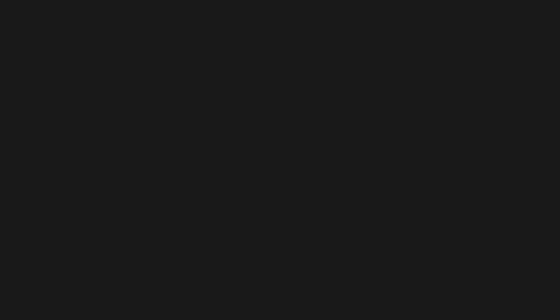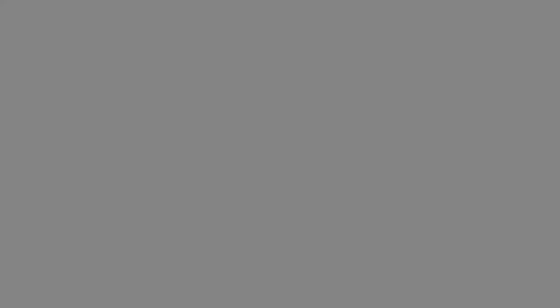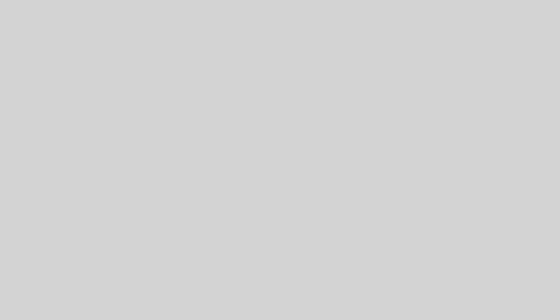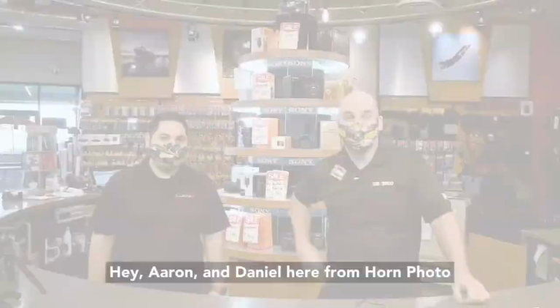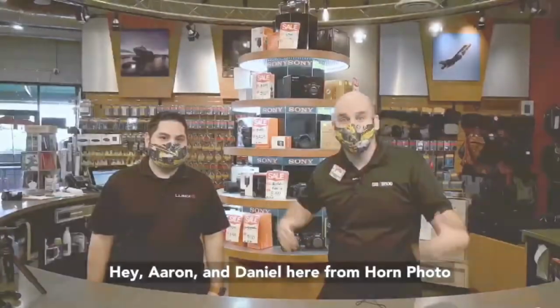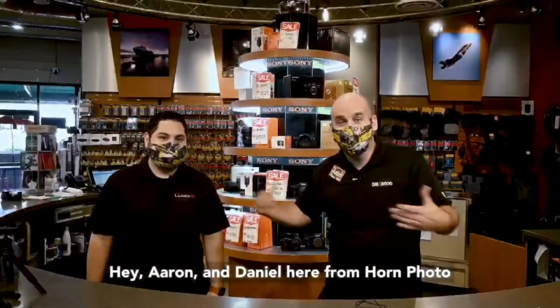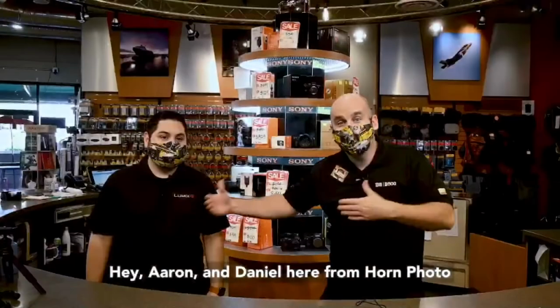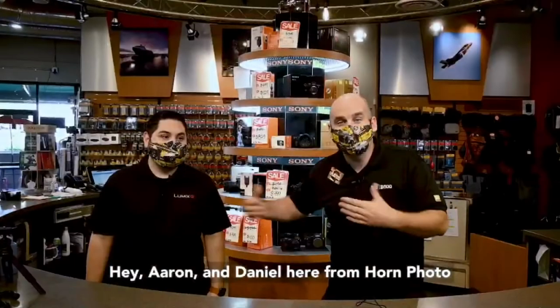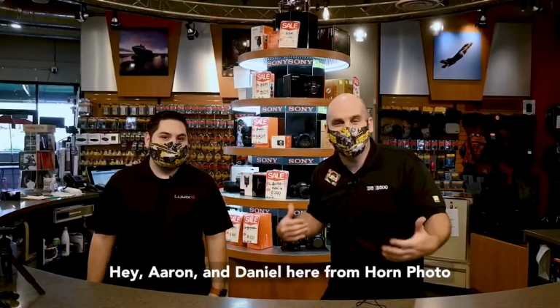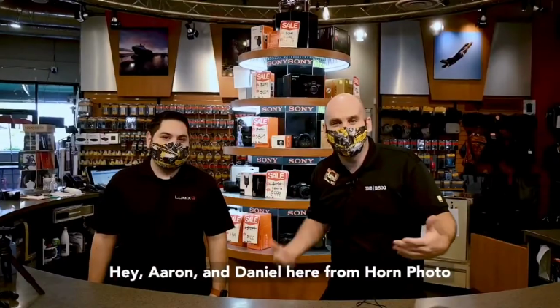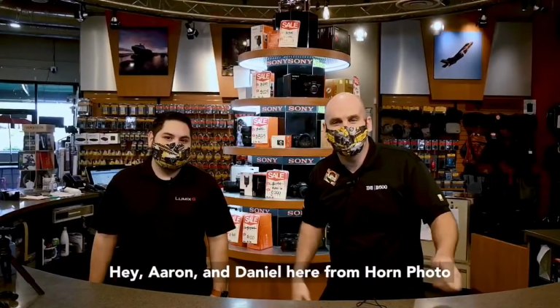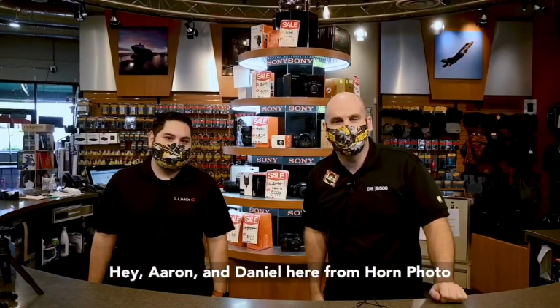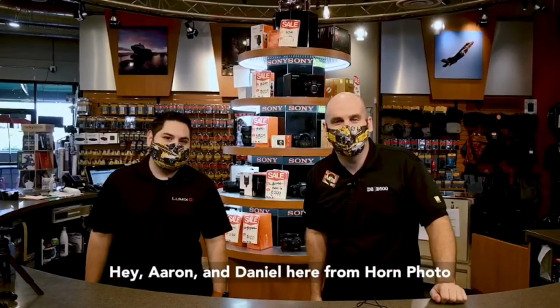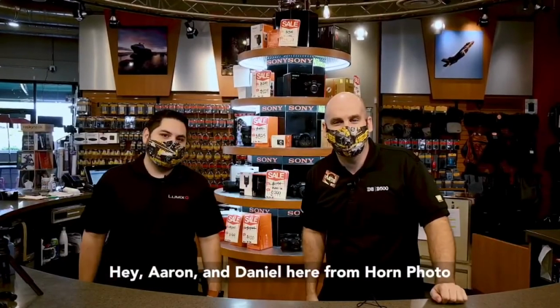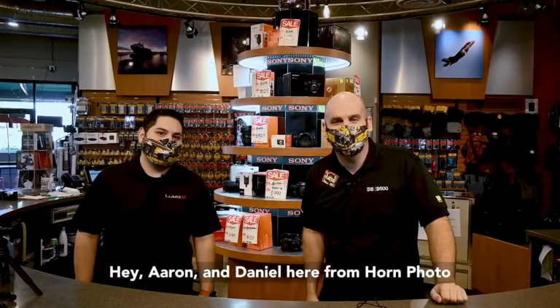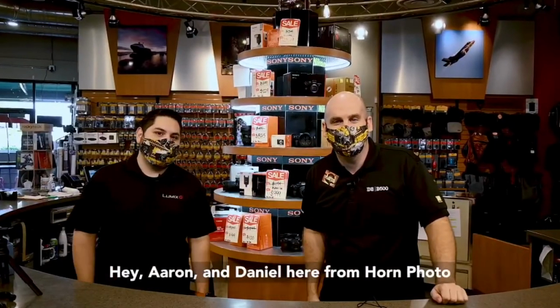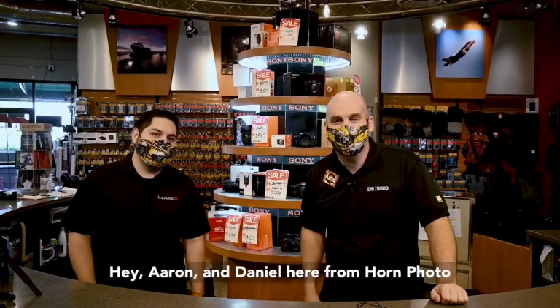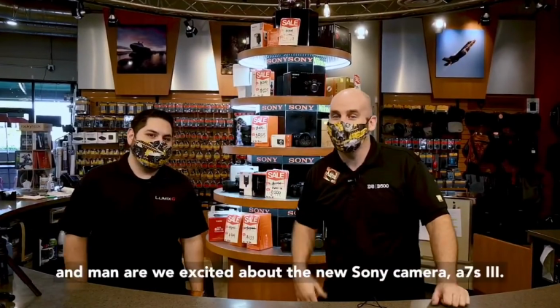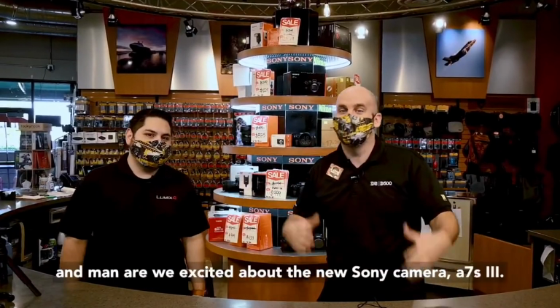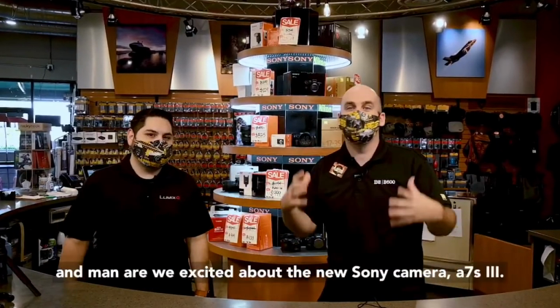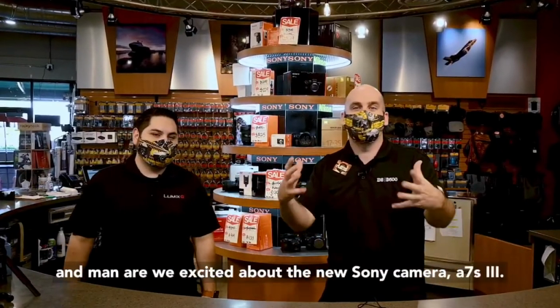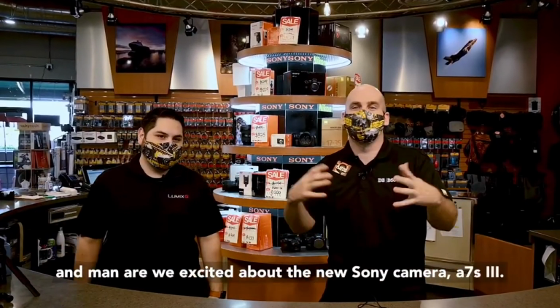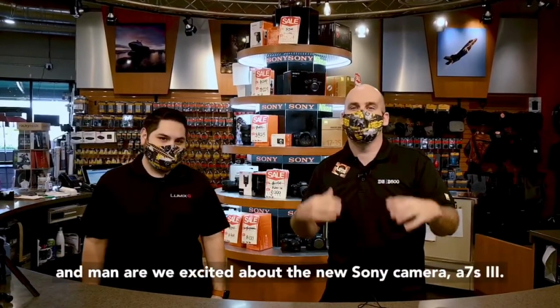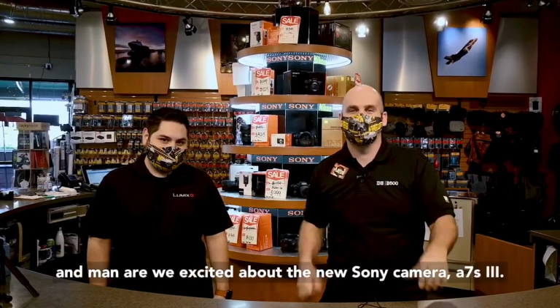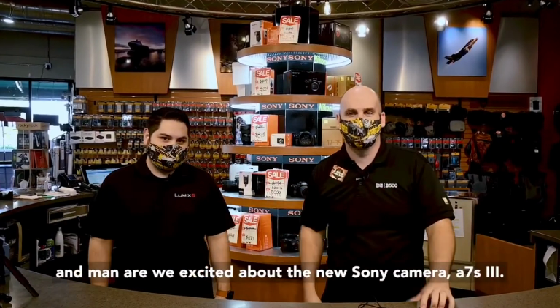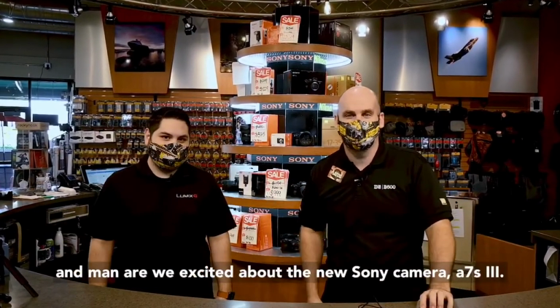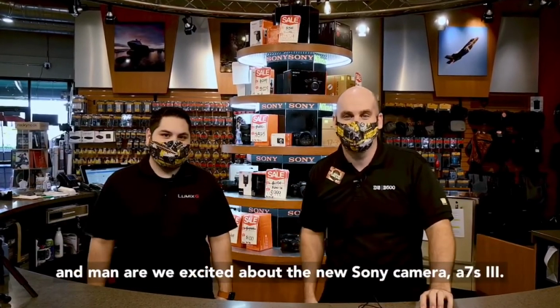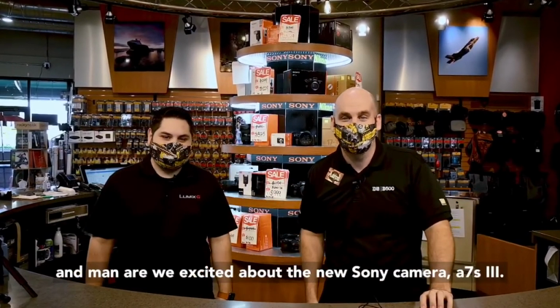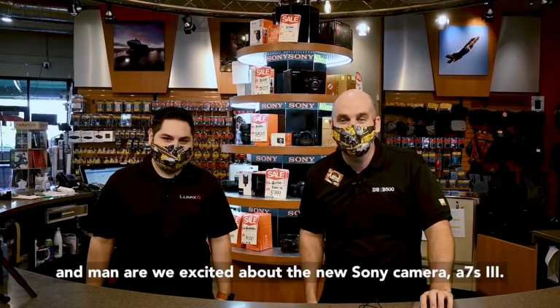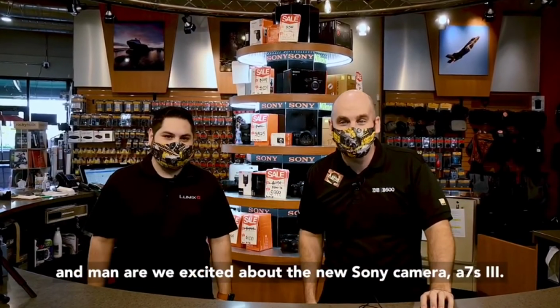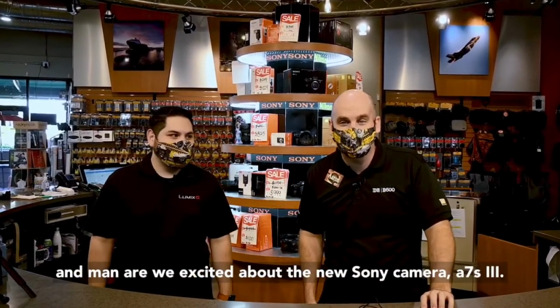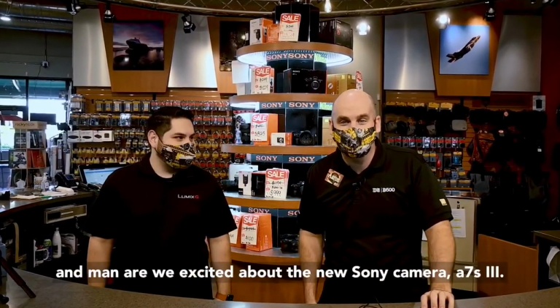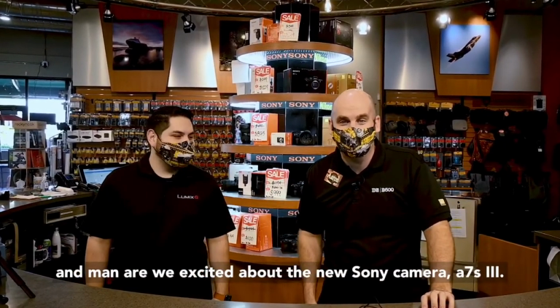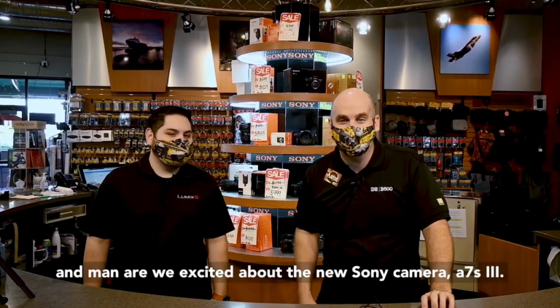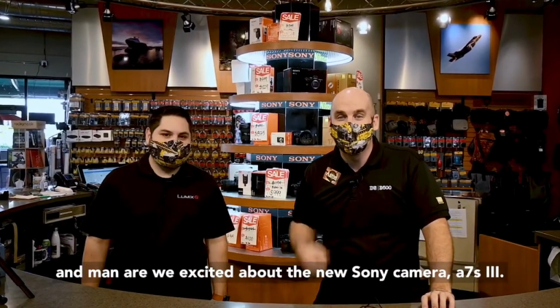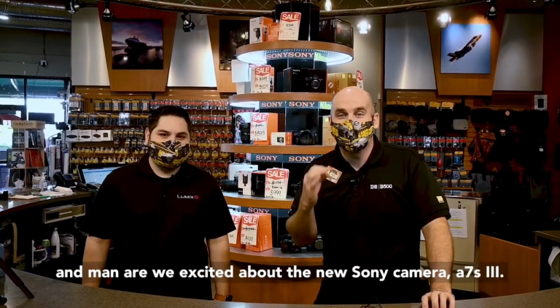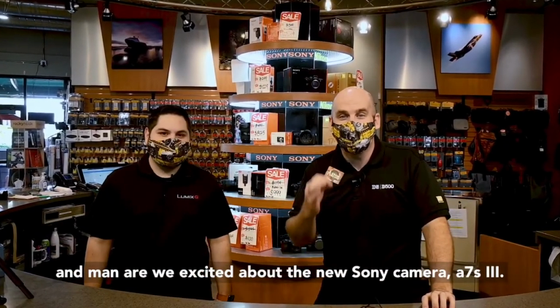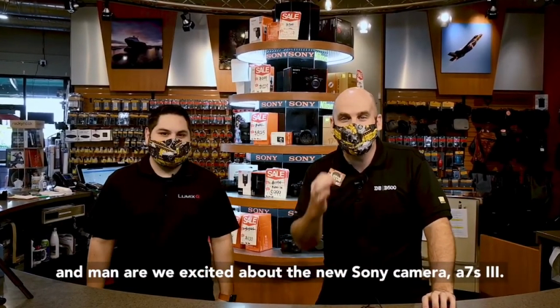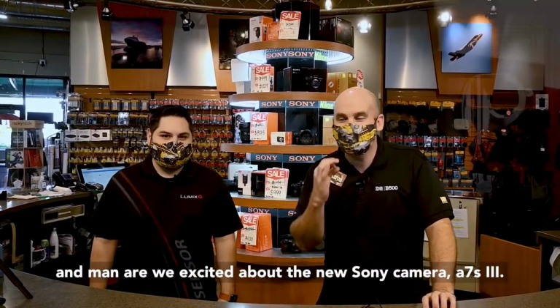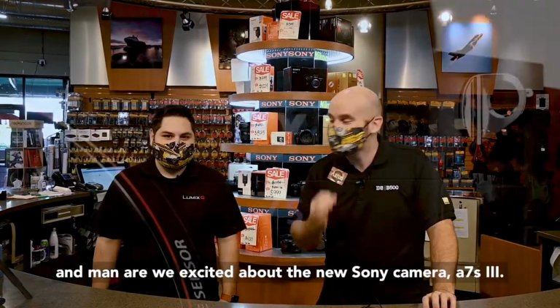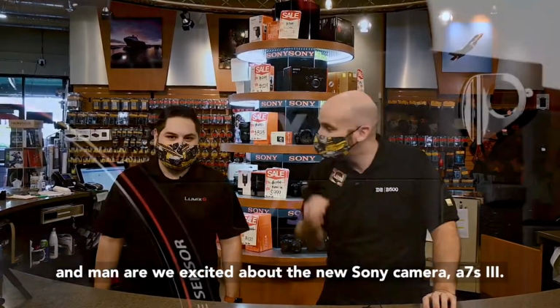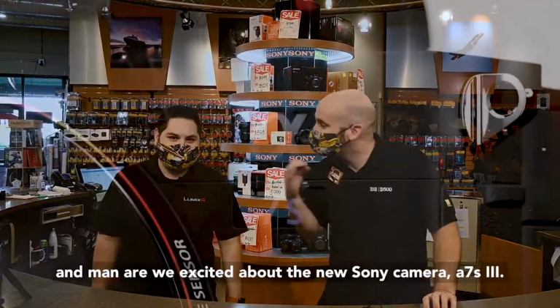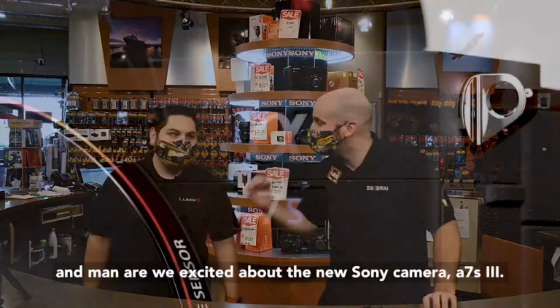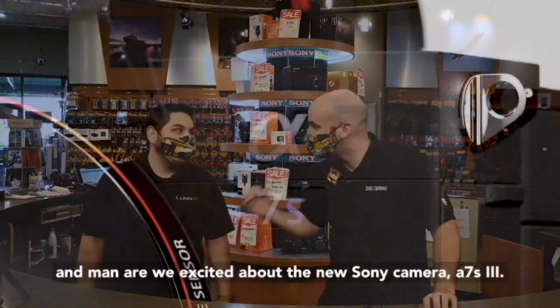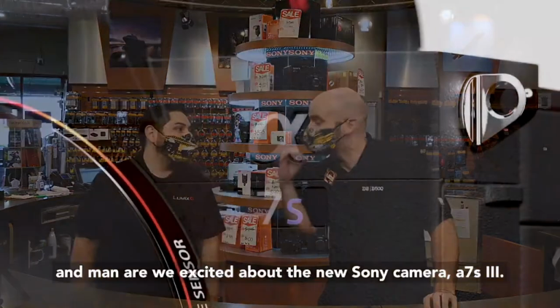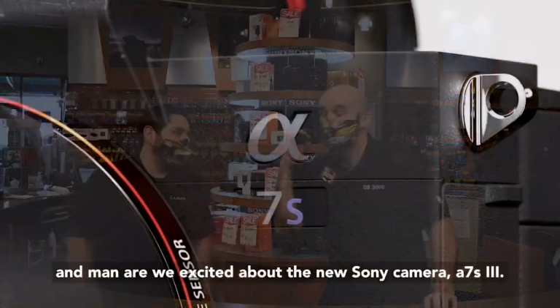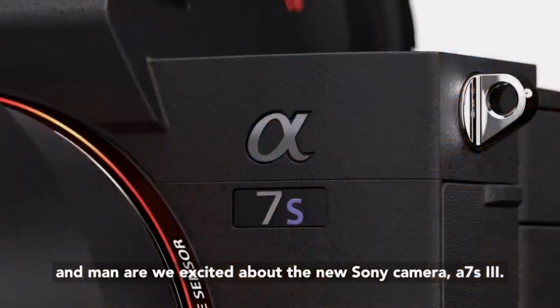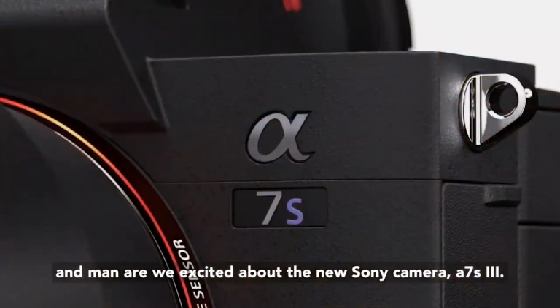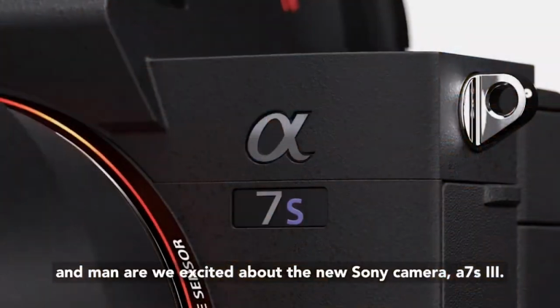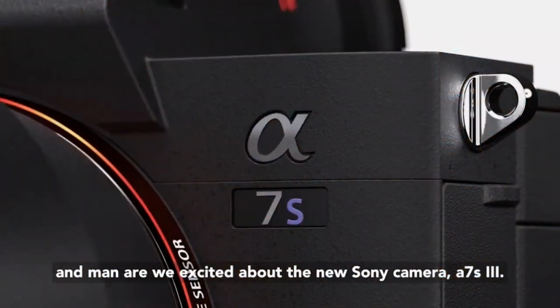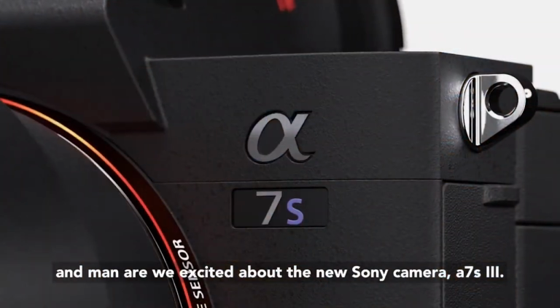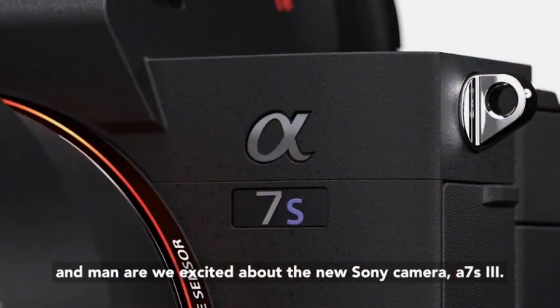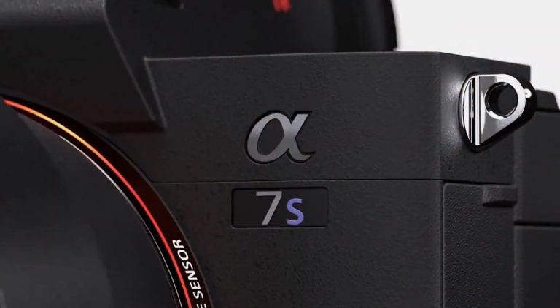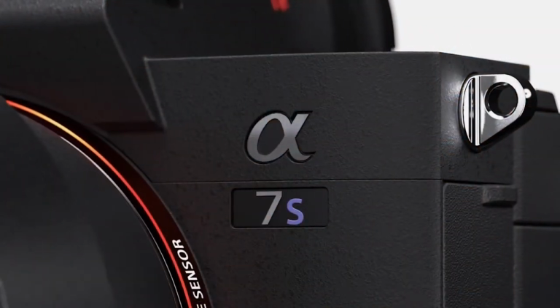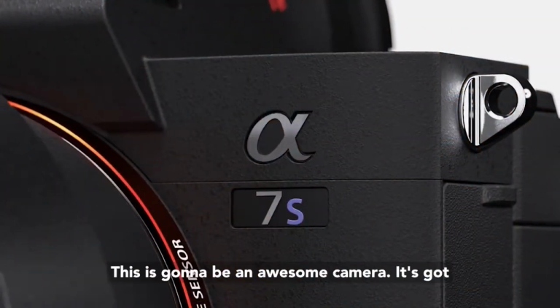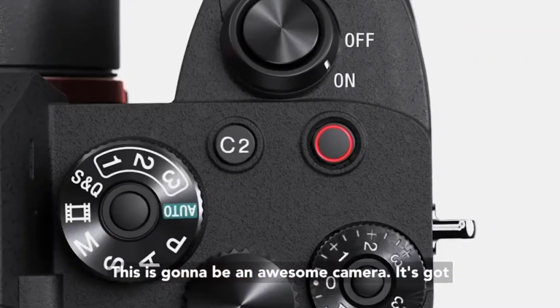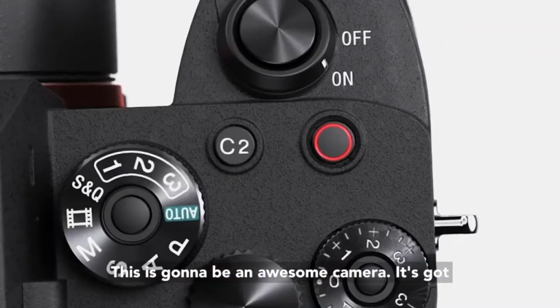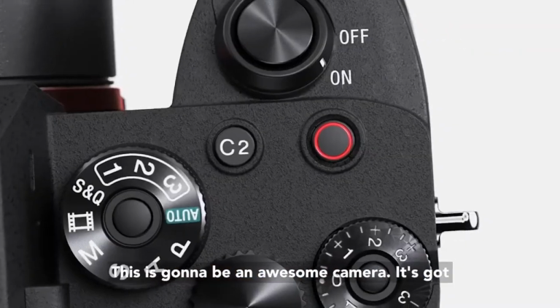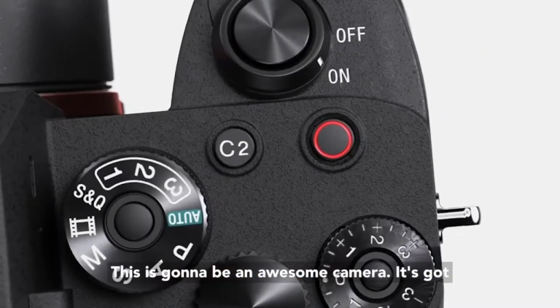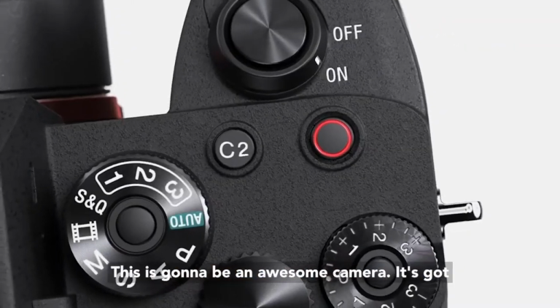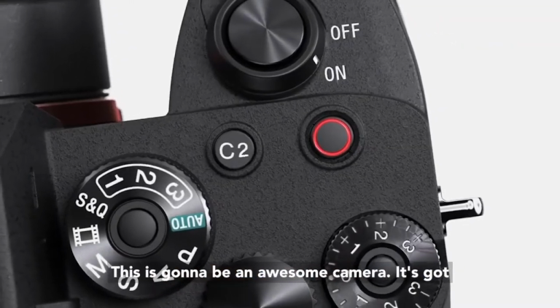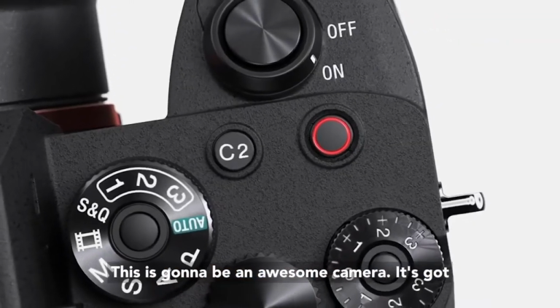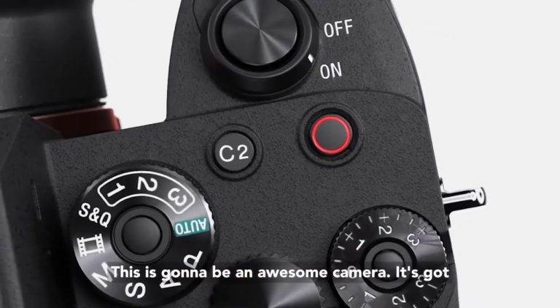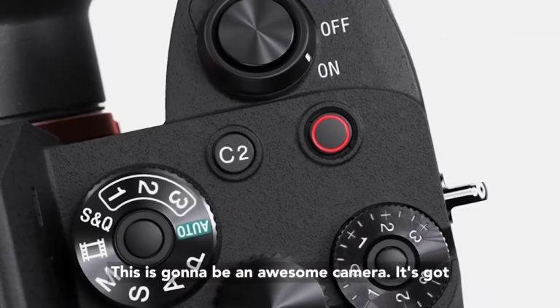Hey, Aaron and Daniel here from Horn Photo, and man are we excited about the new Sony a7S III. This is going to be an awesome camera.